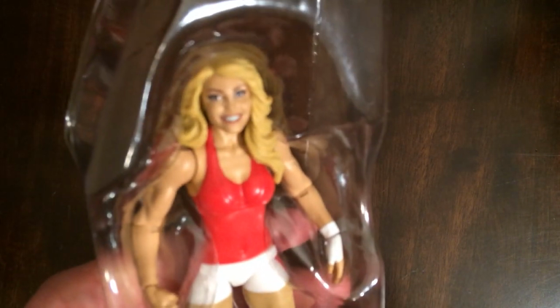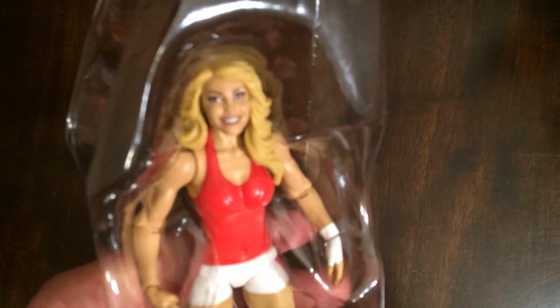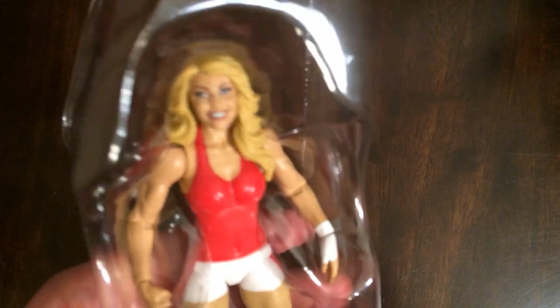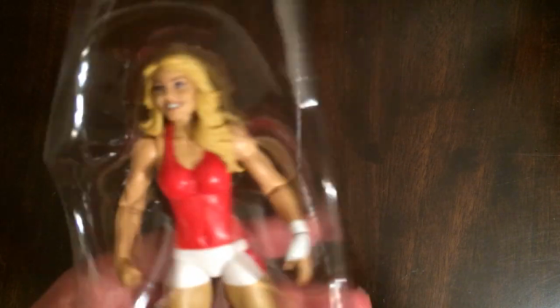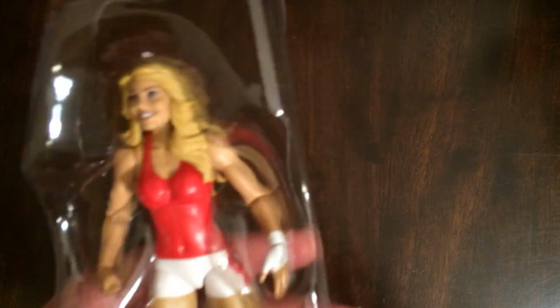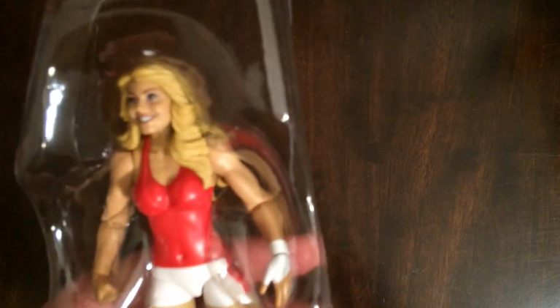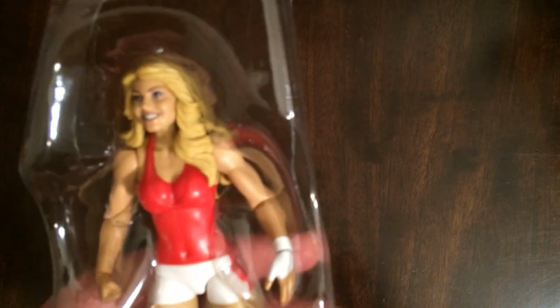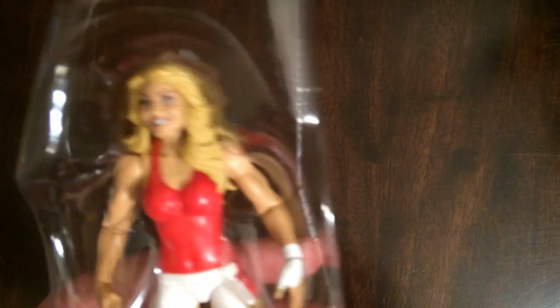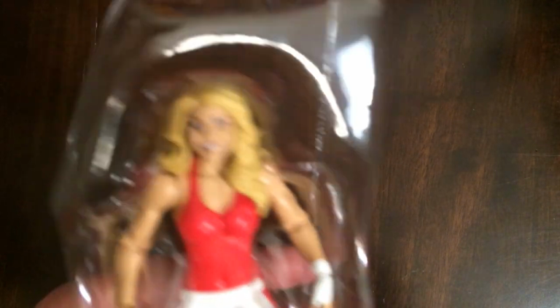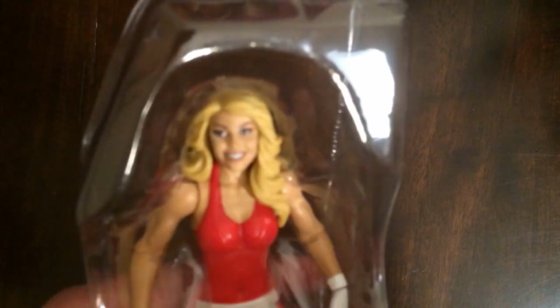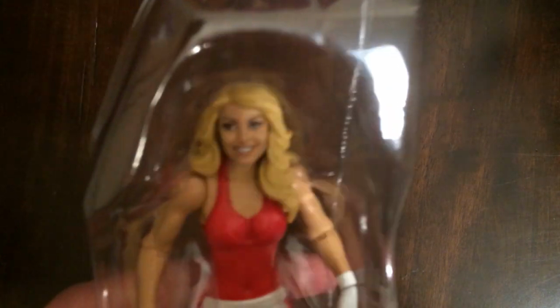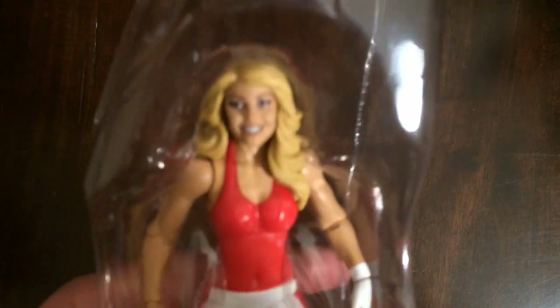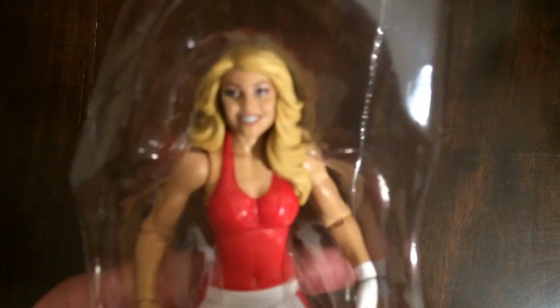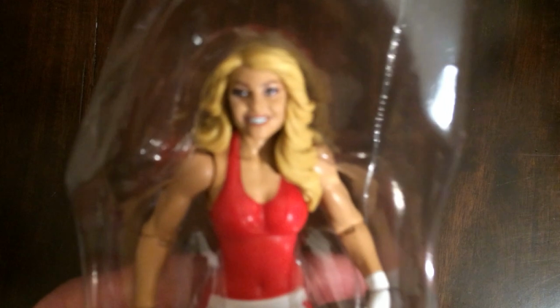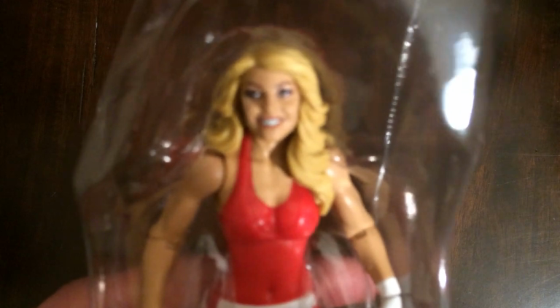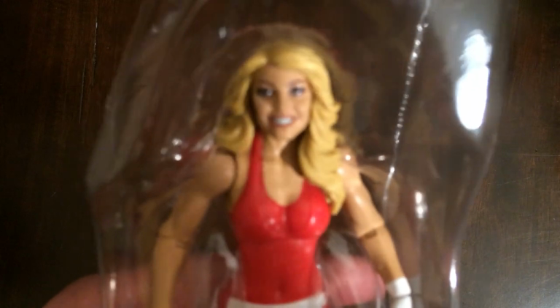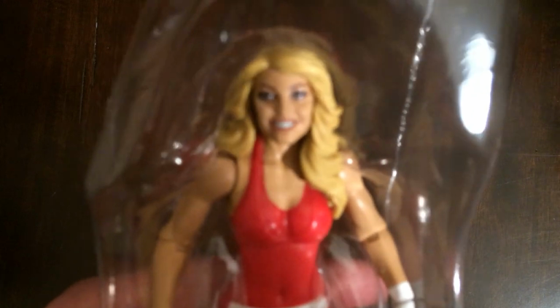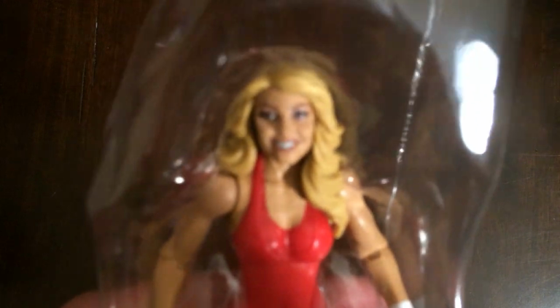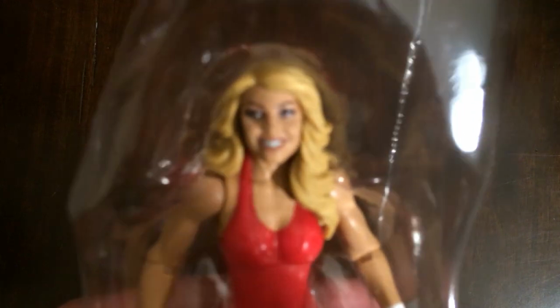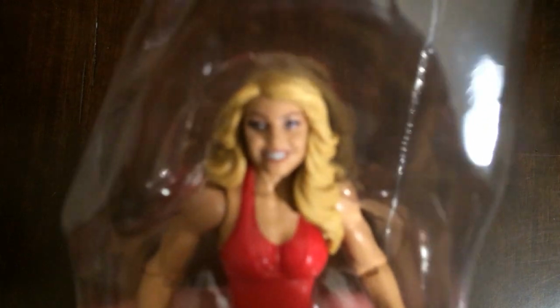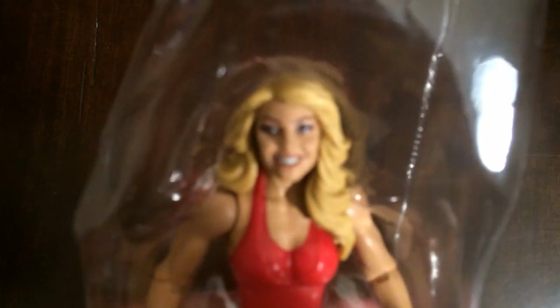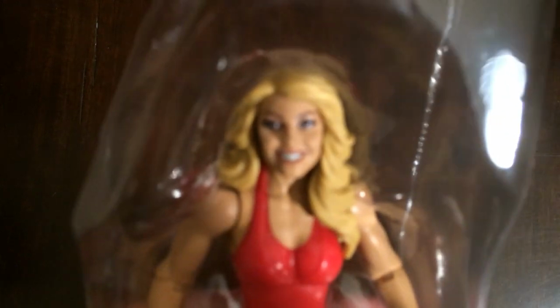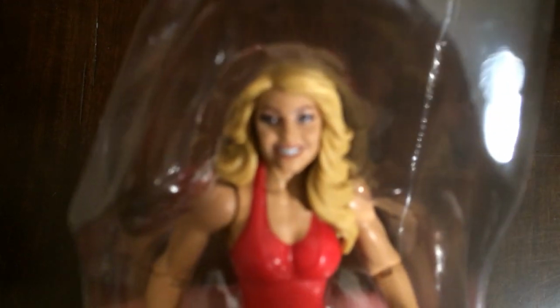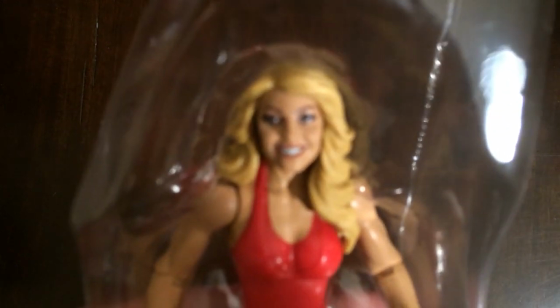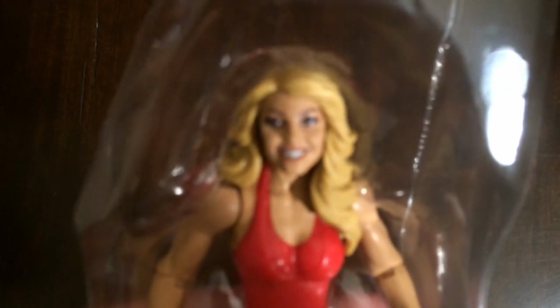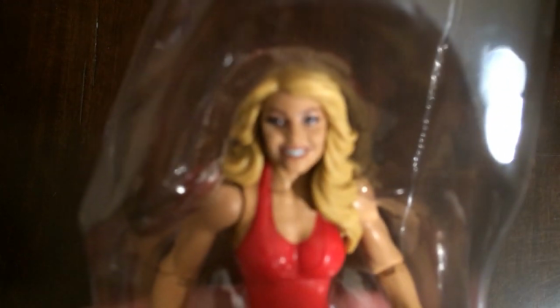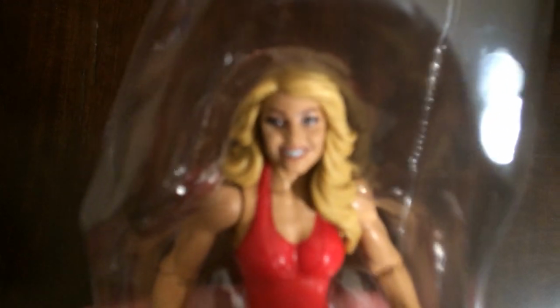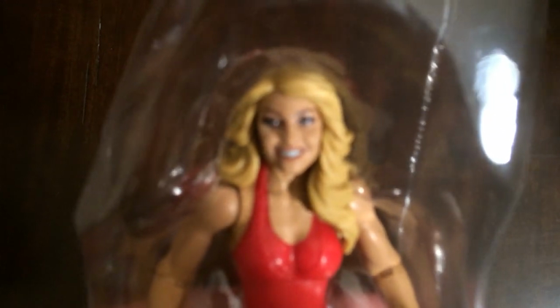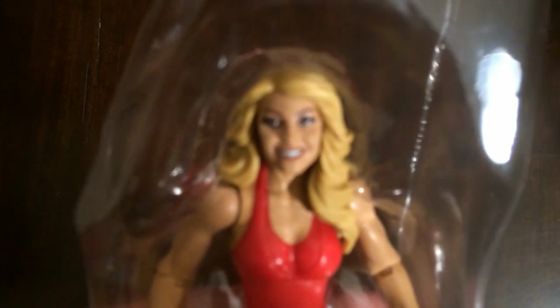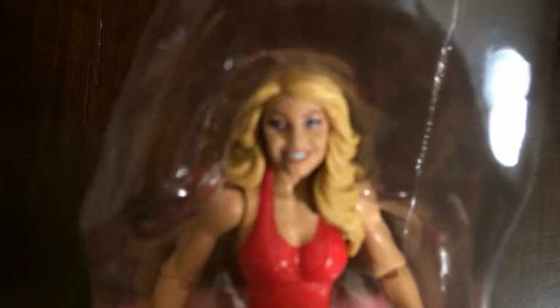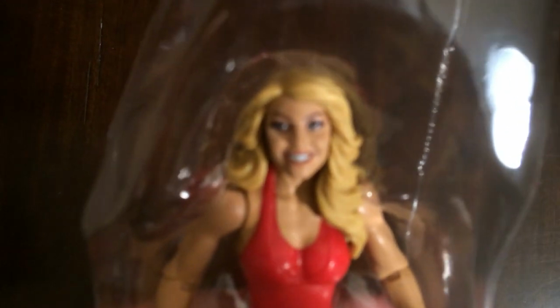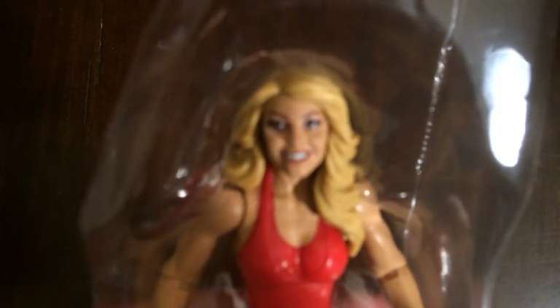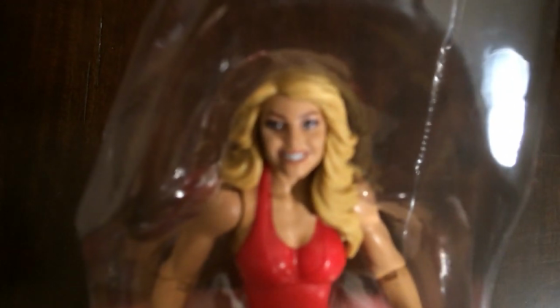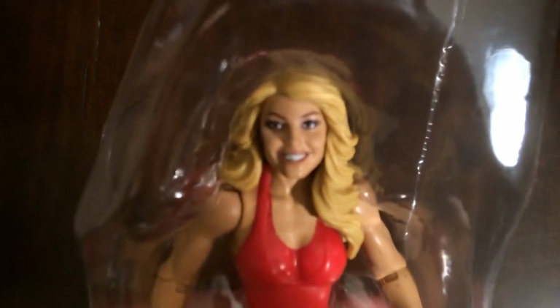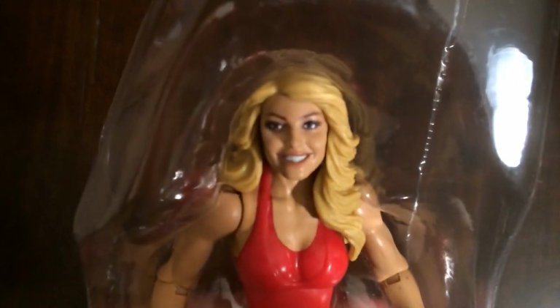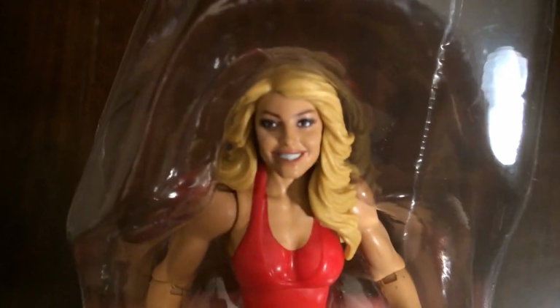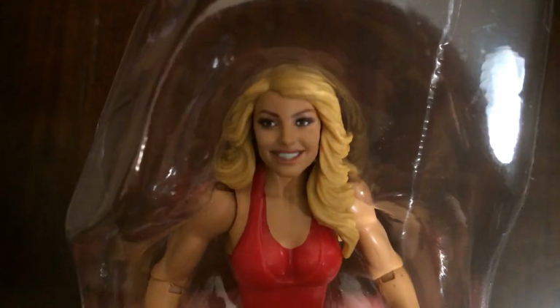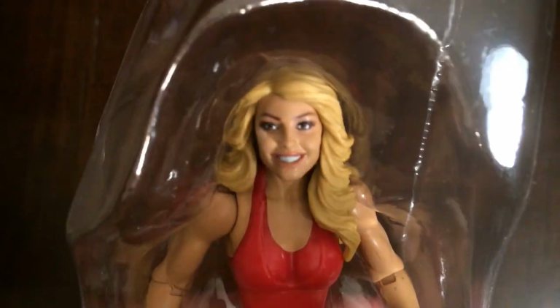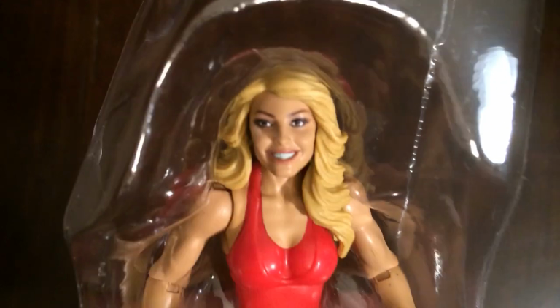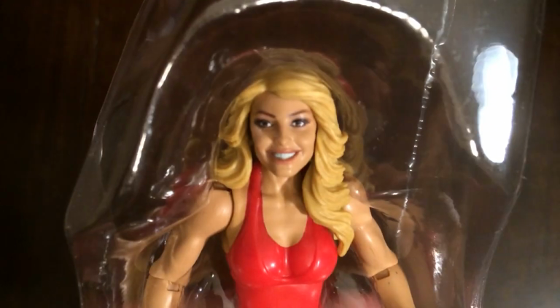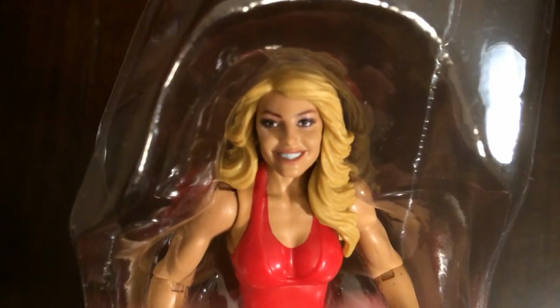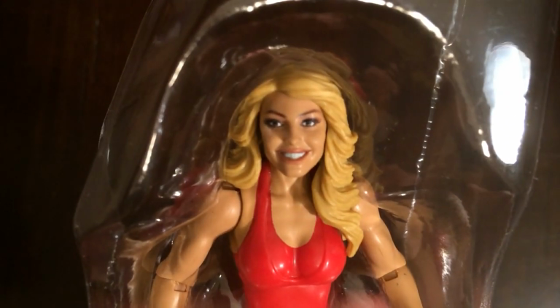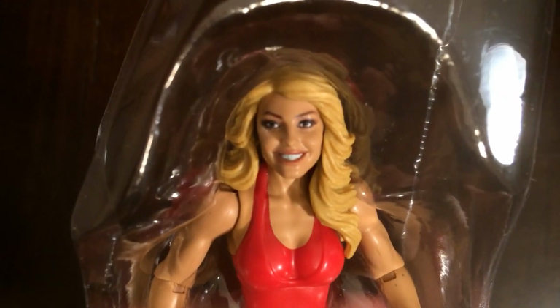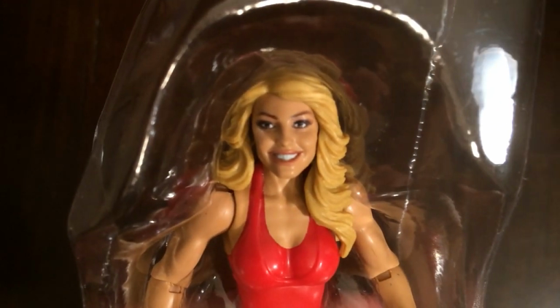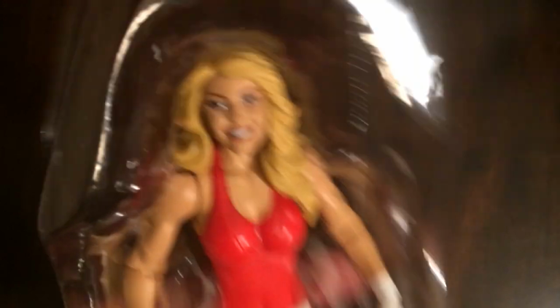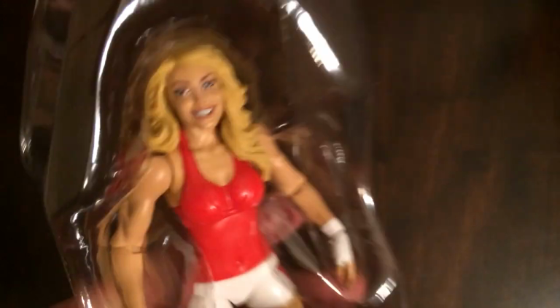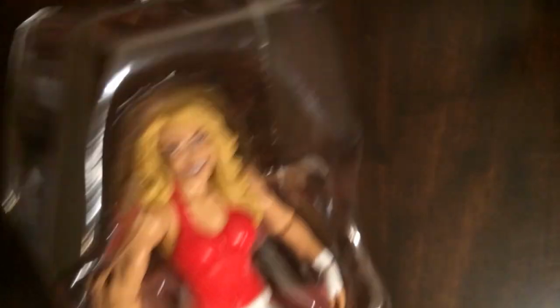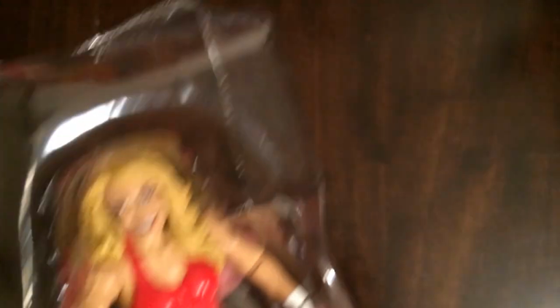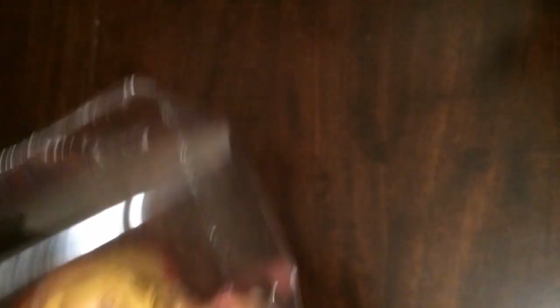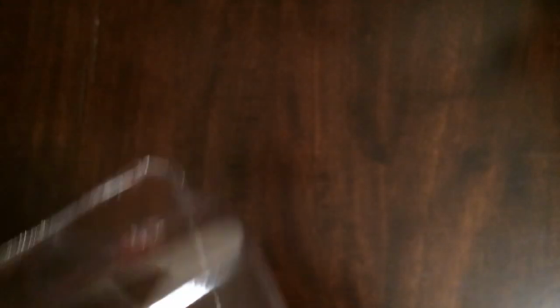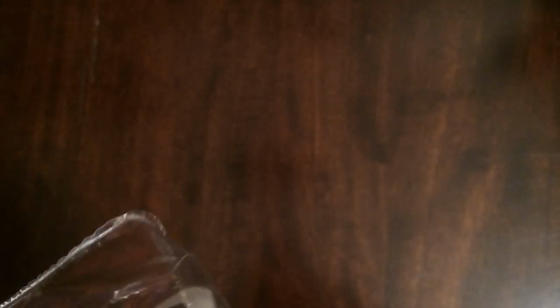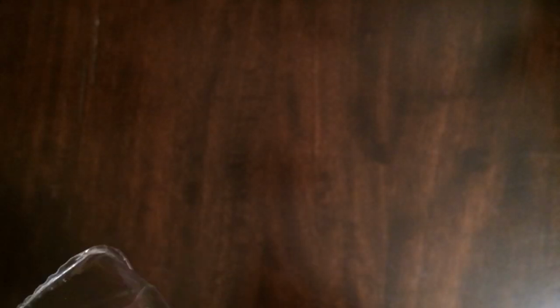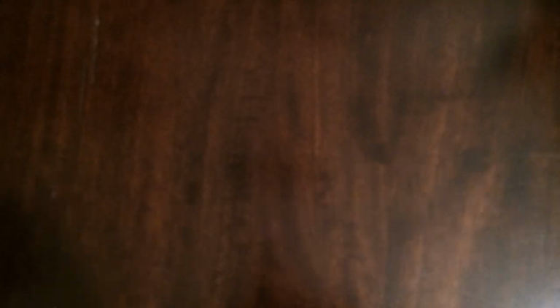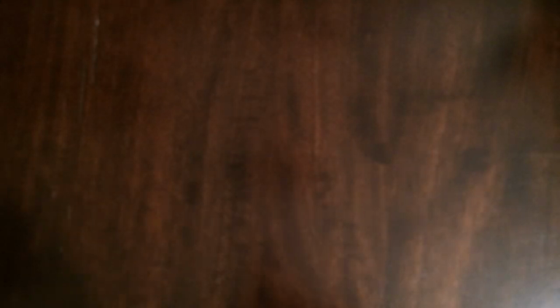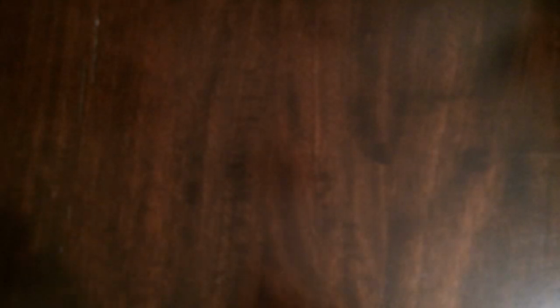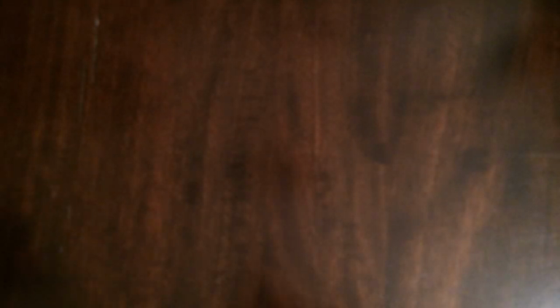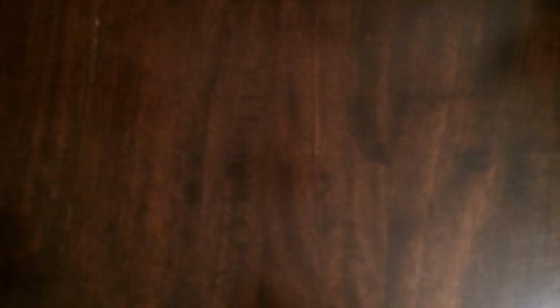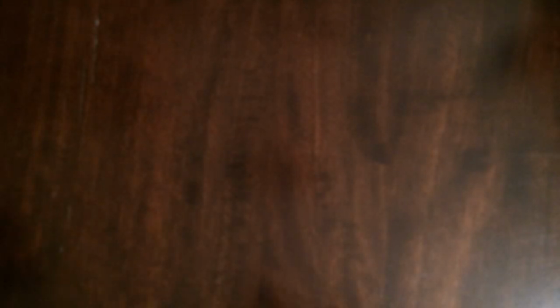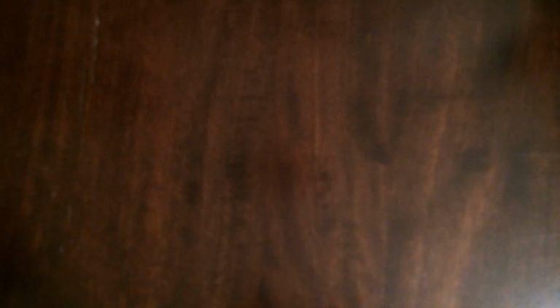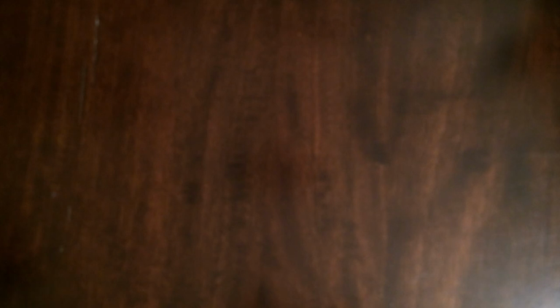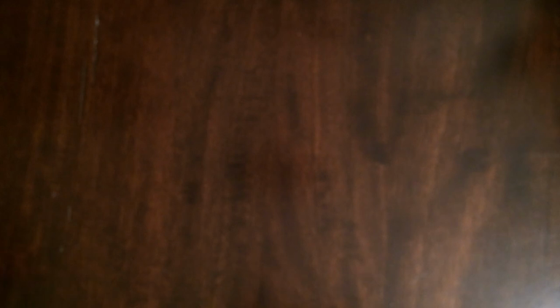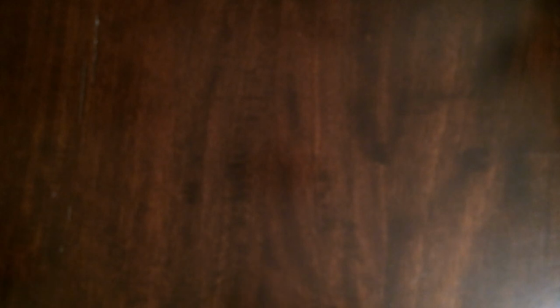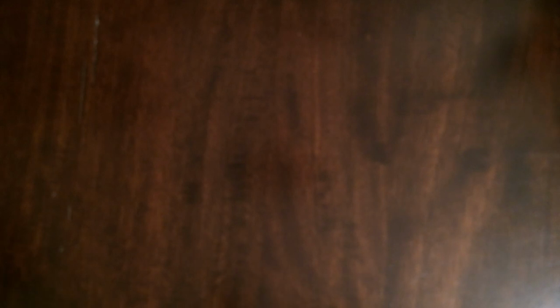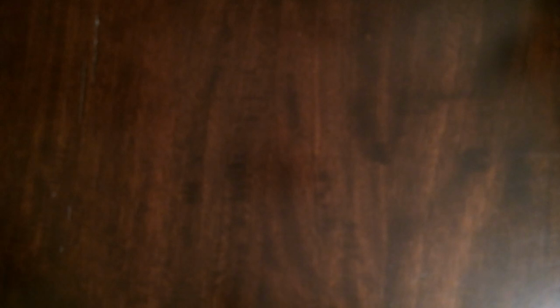This is a good sculpt — did a good job on the face, unlike that Alexa Bliss.